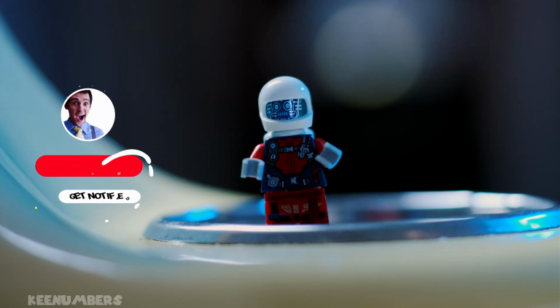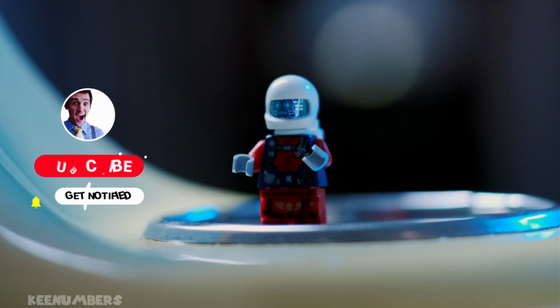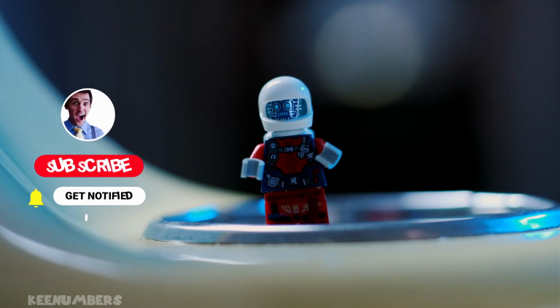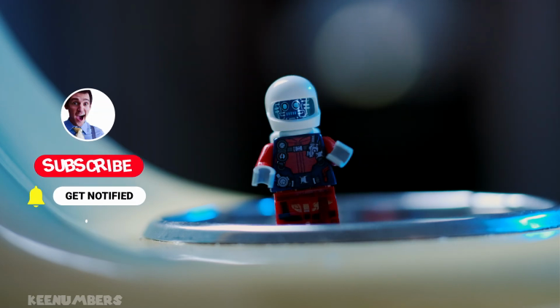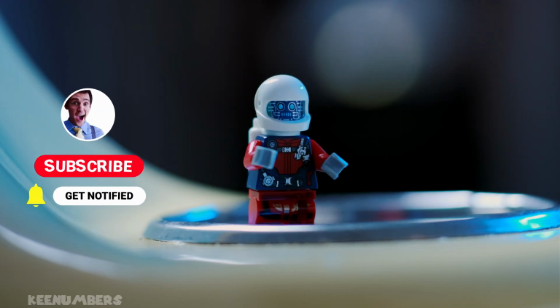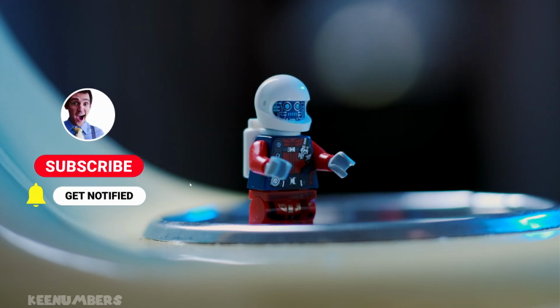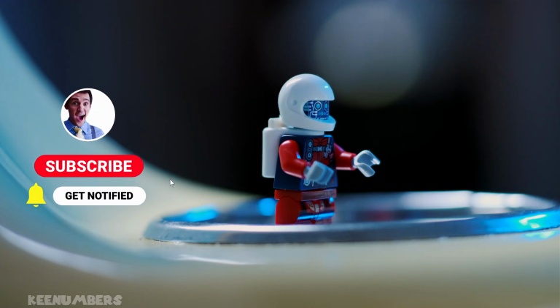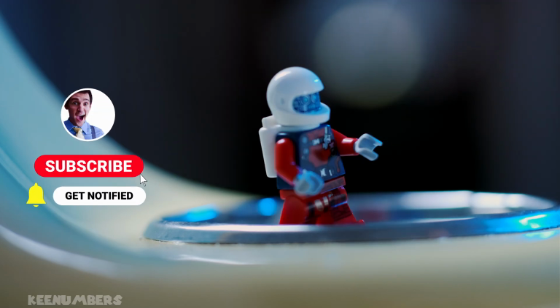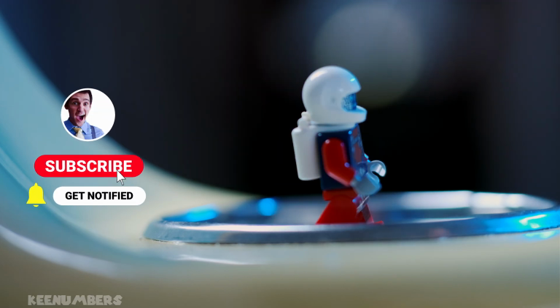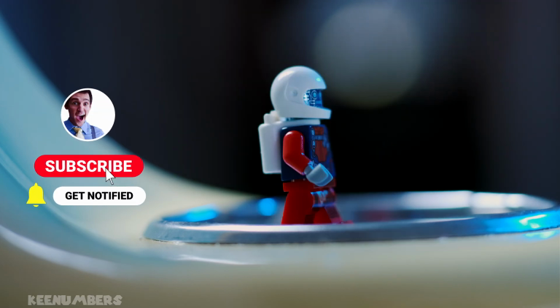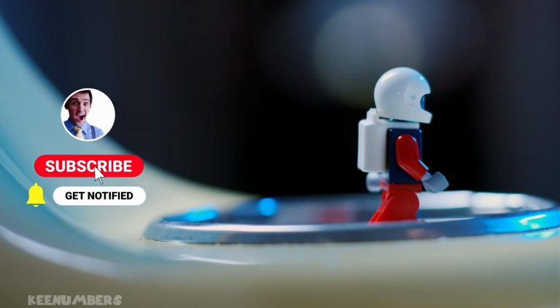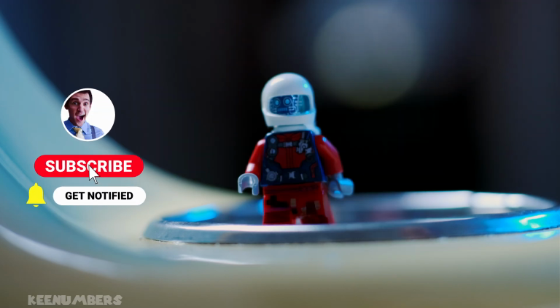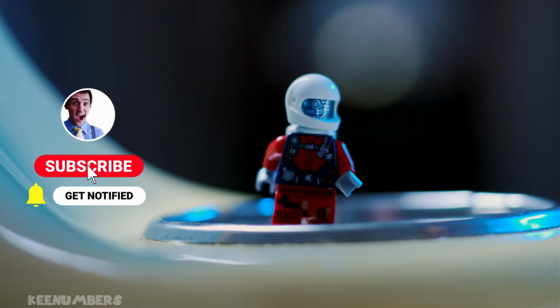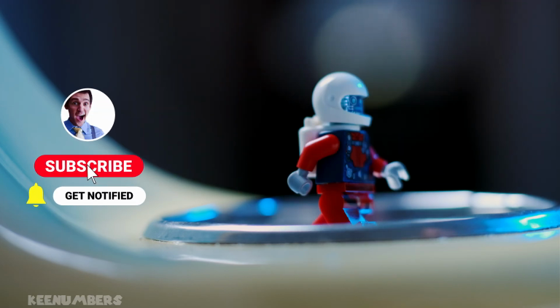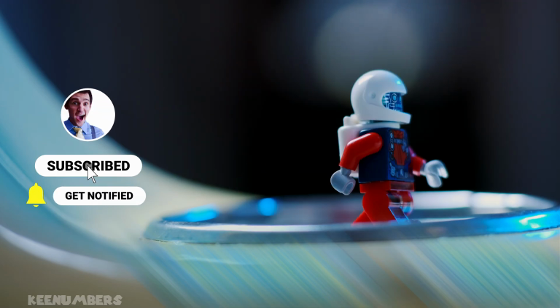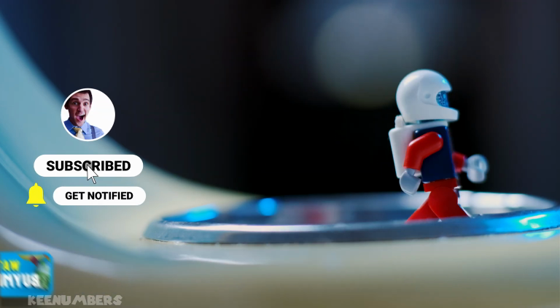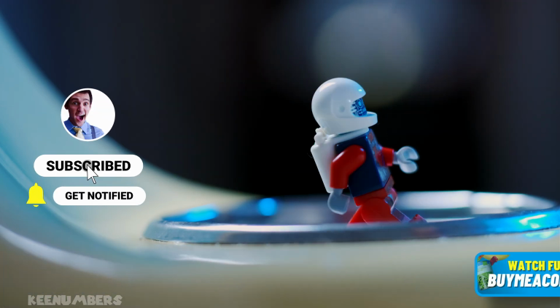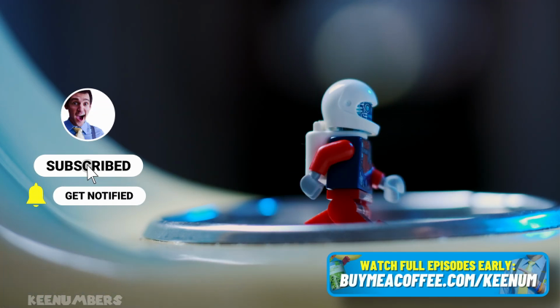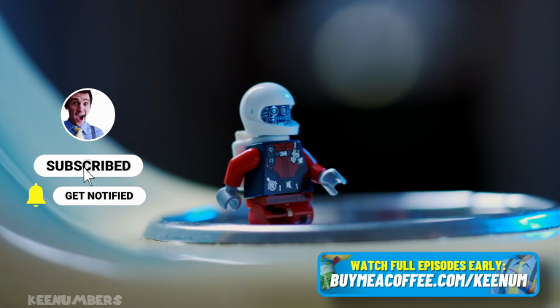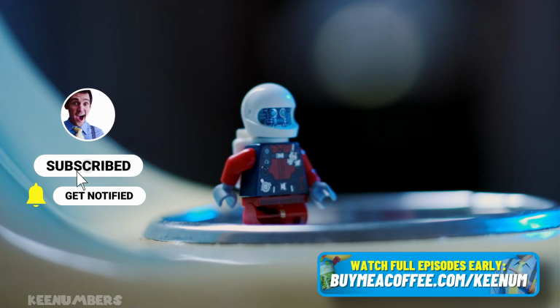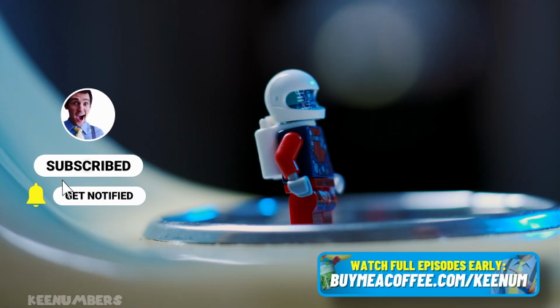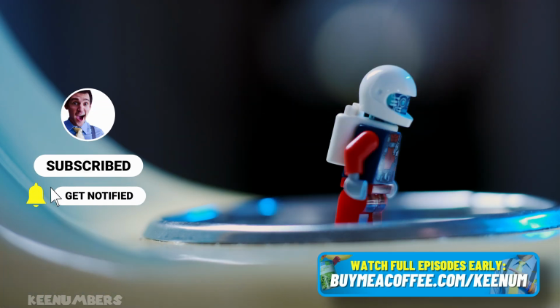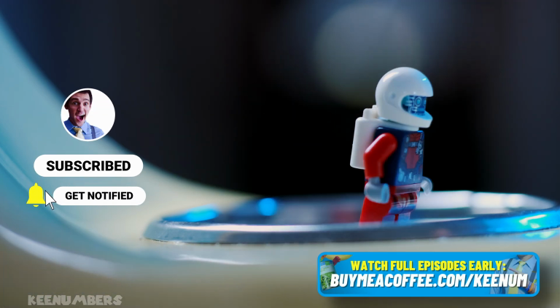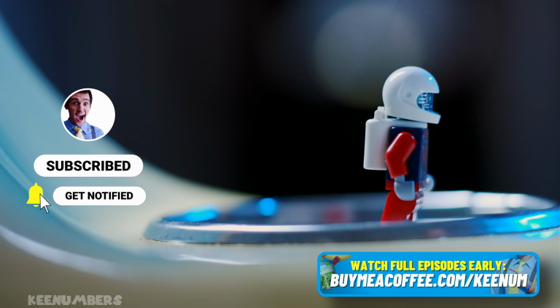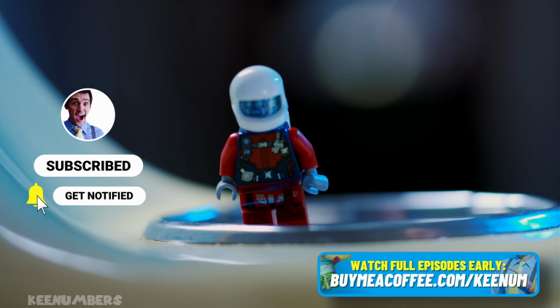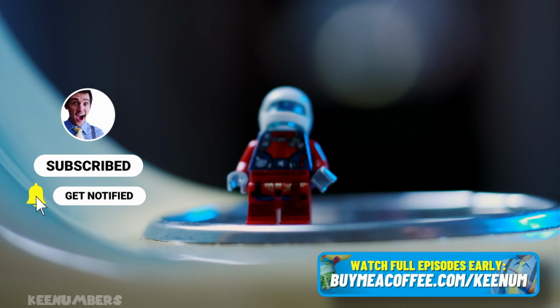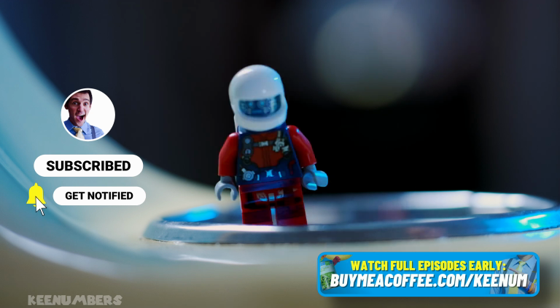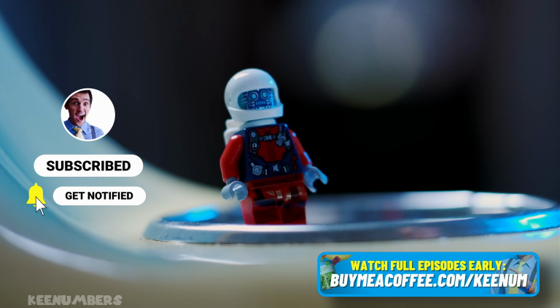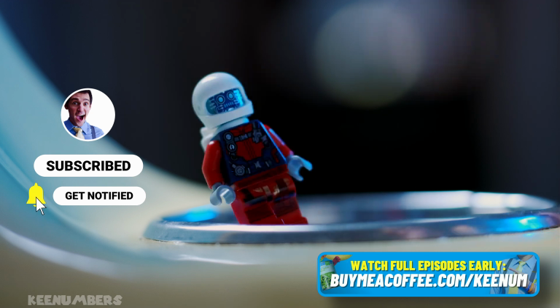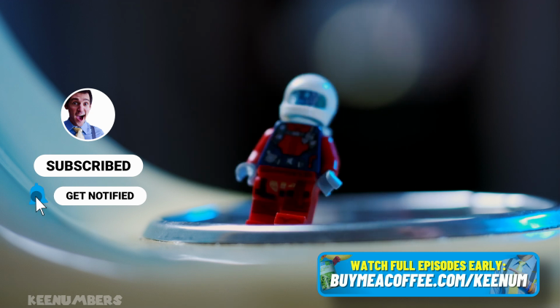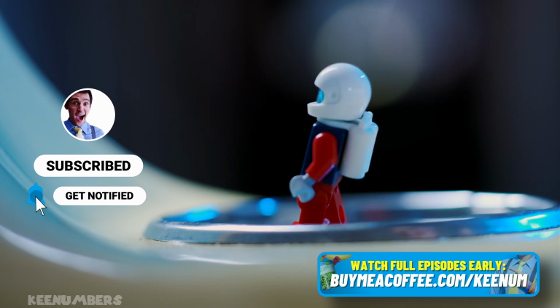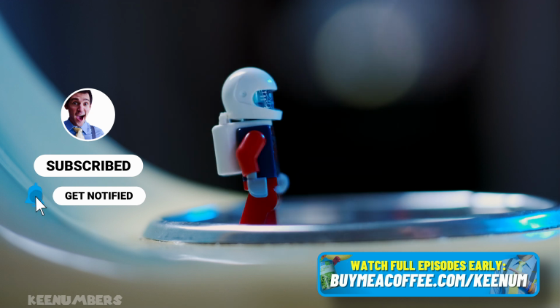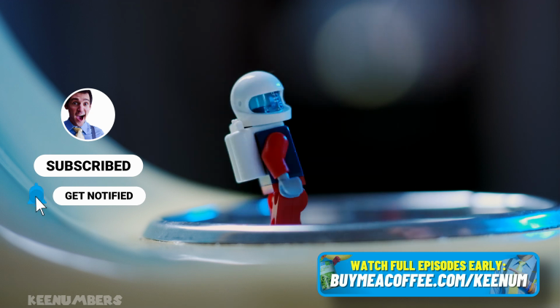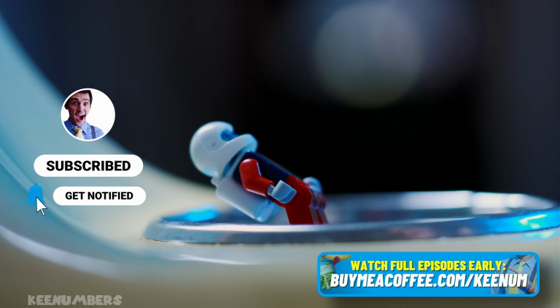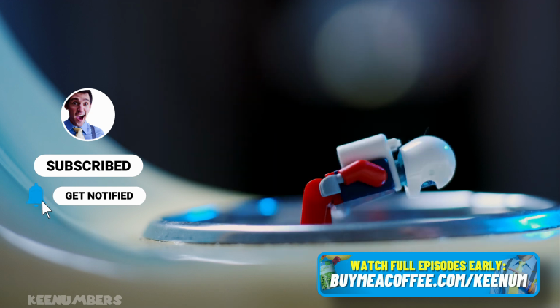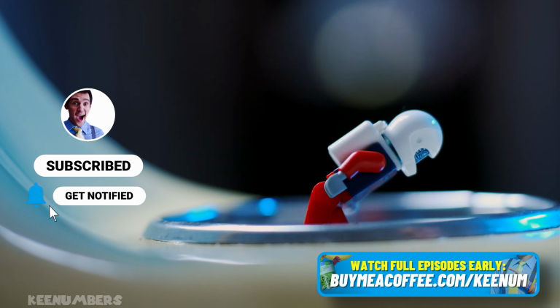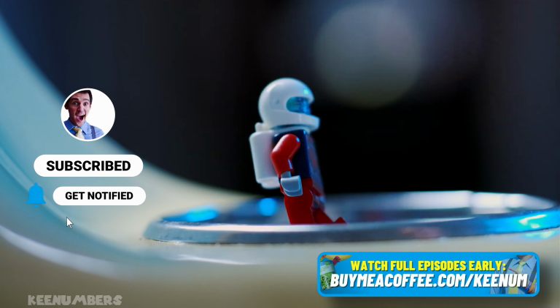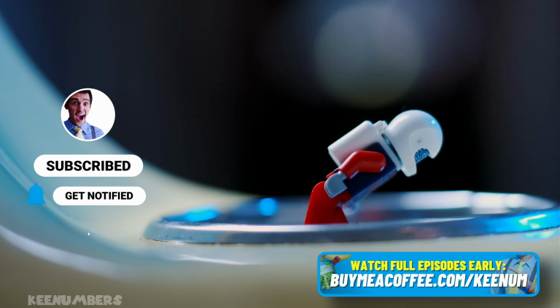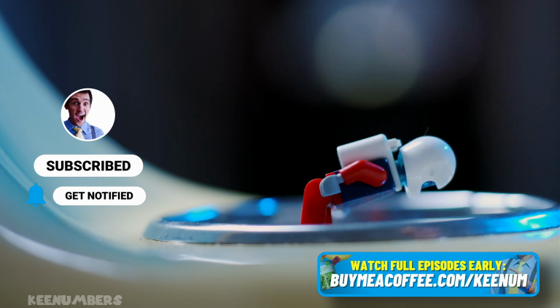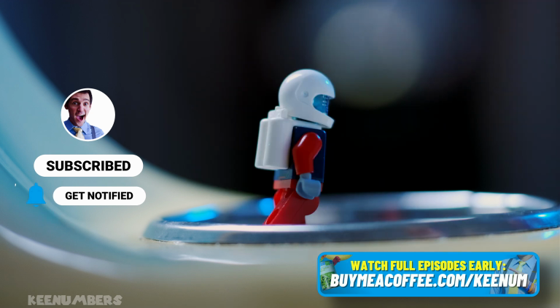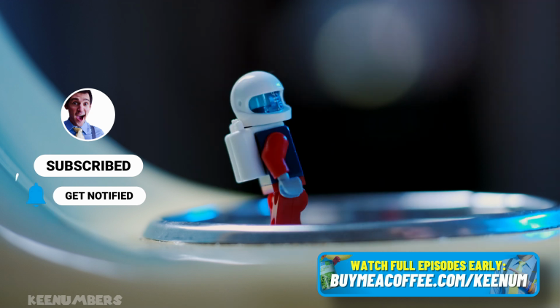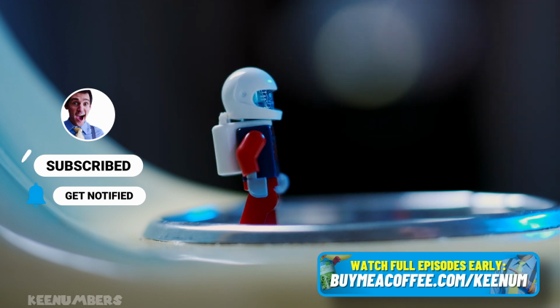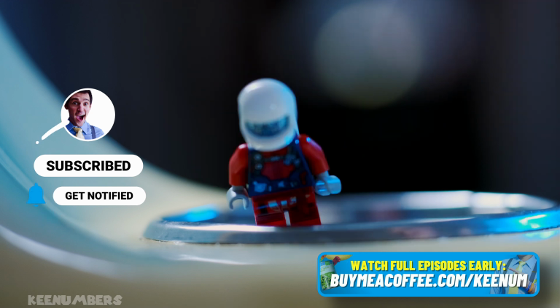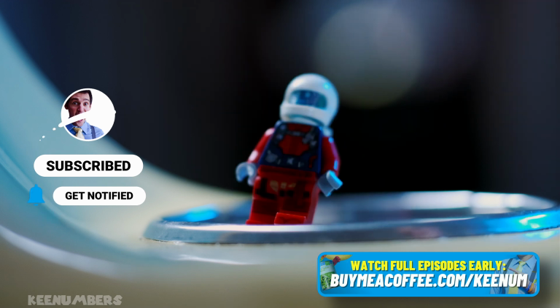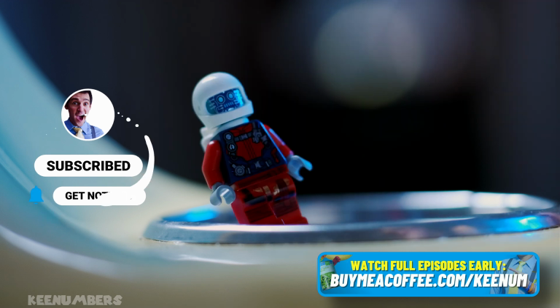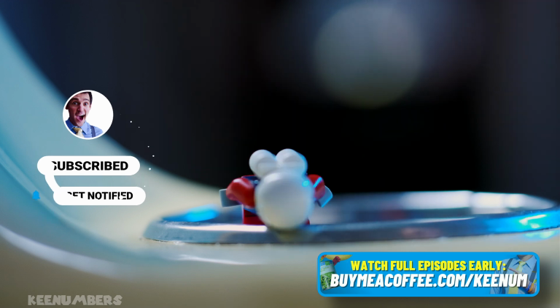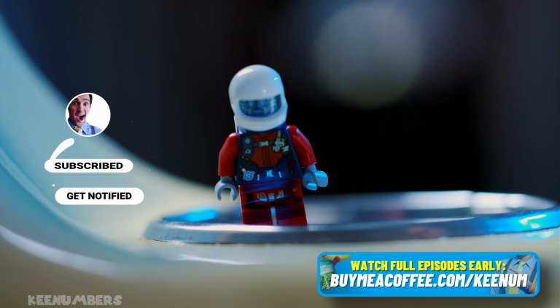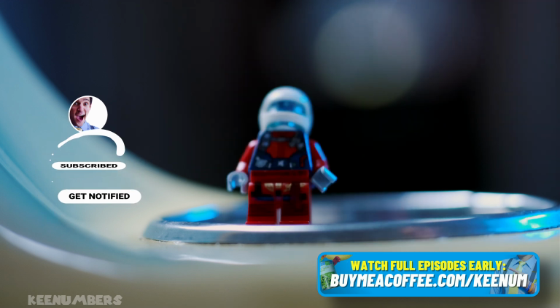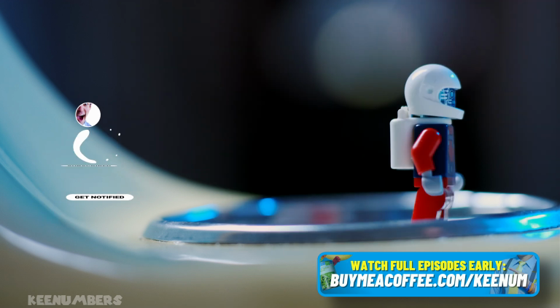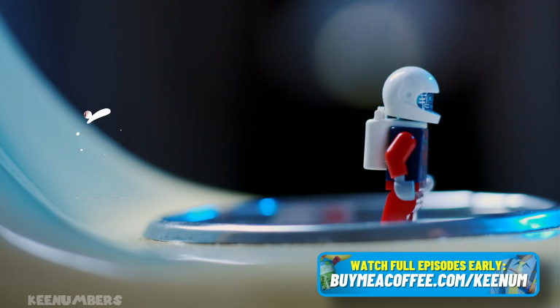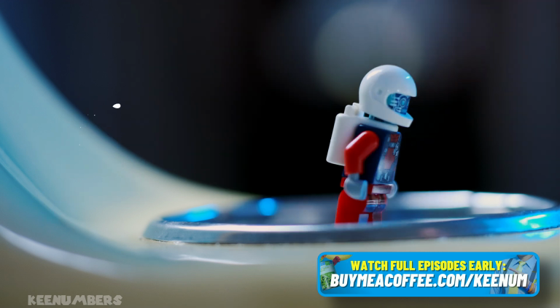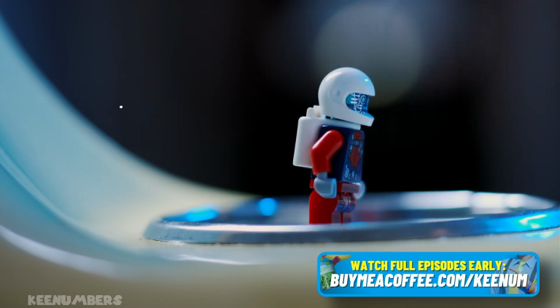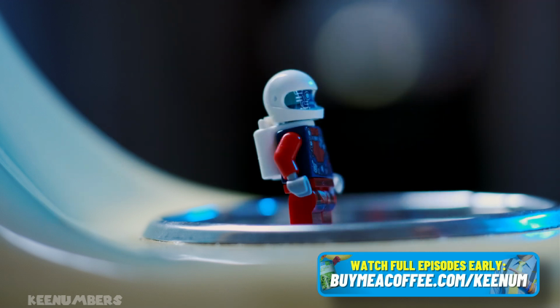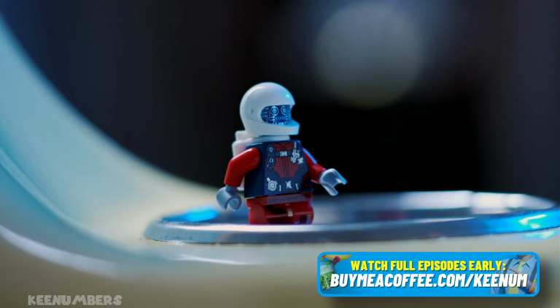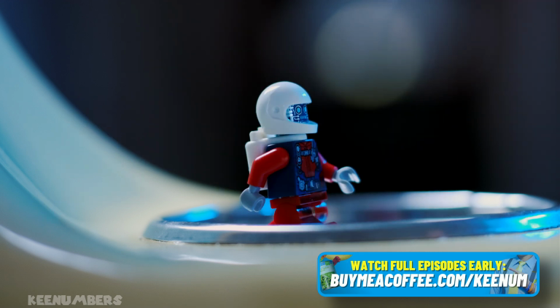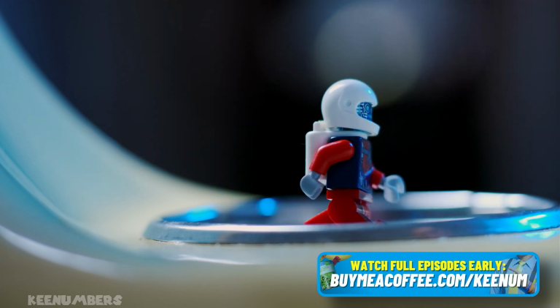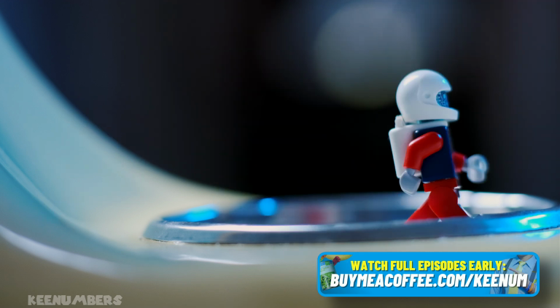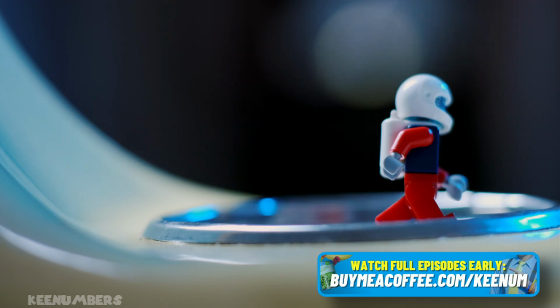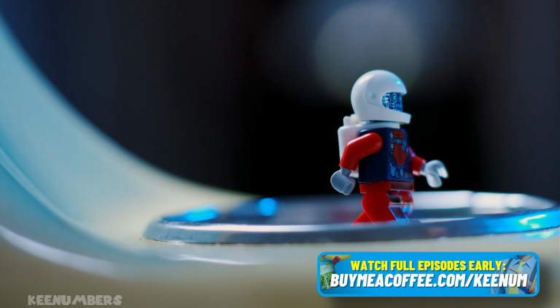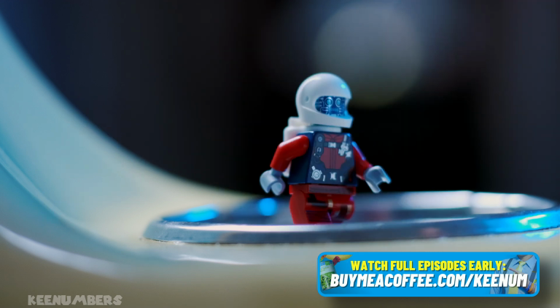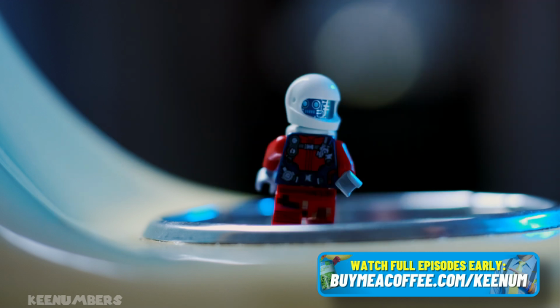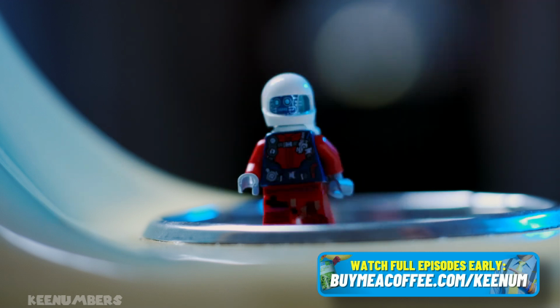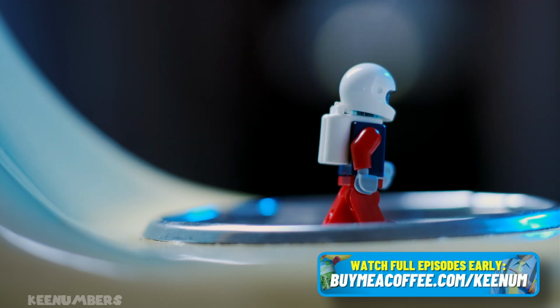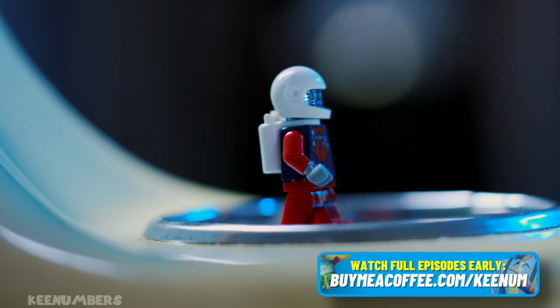Be sure to subscribe, watch full length episodes below, and God bless.